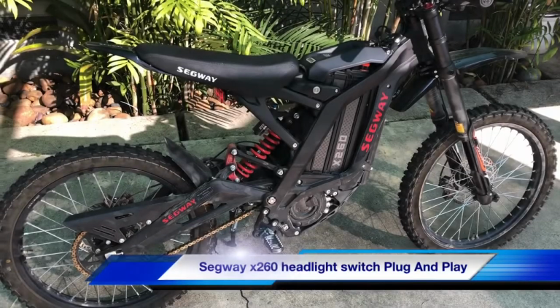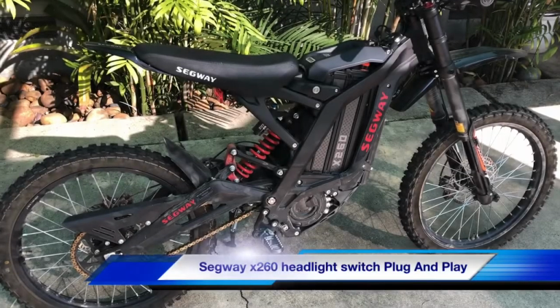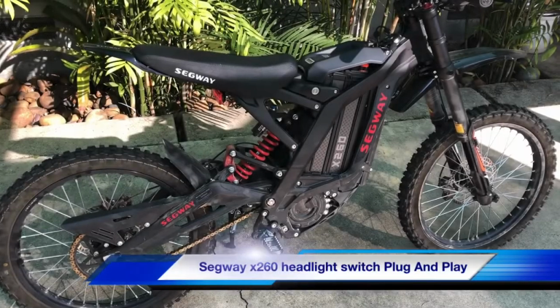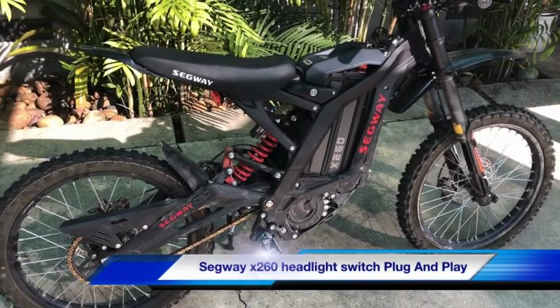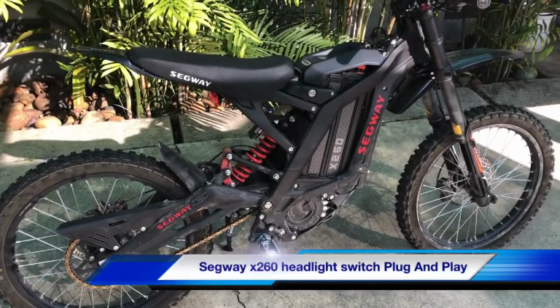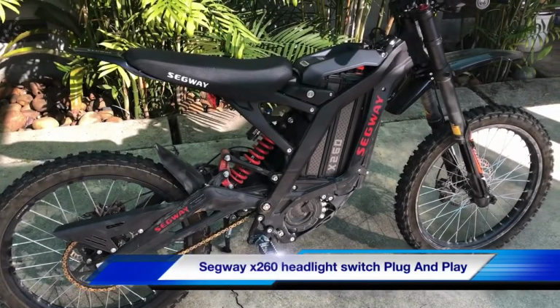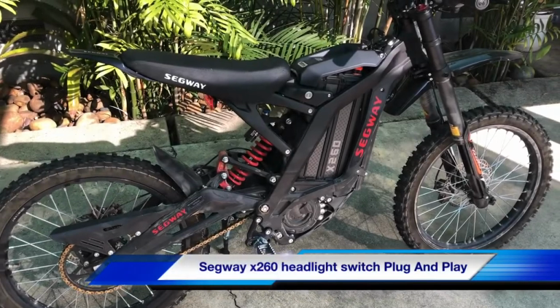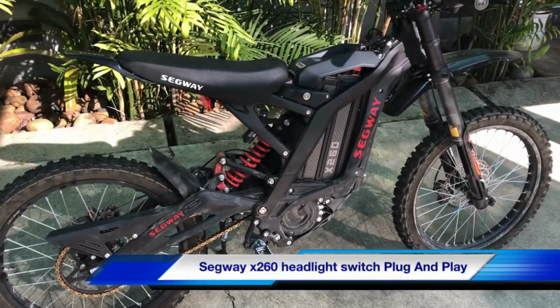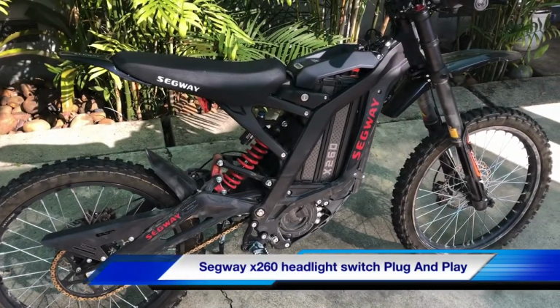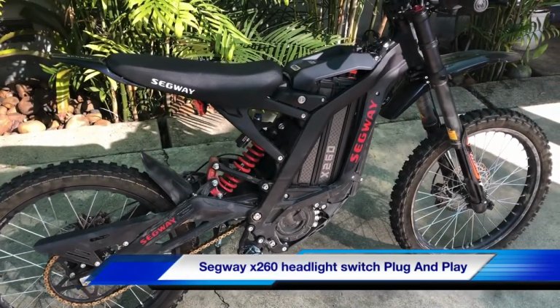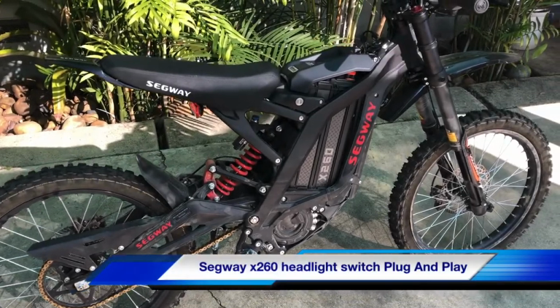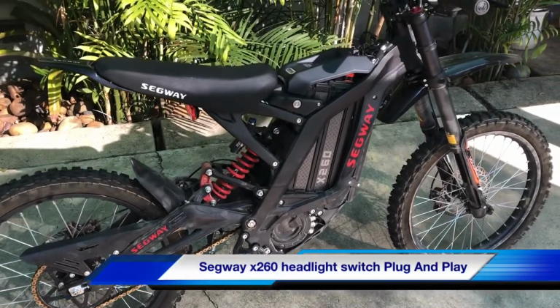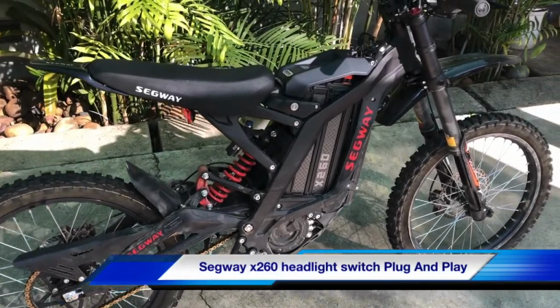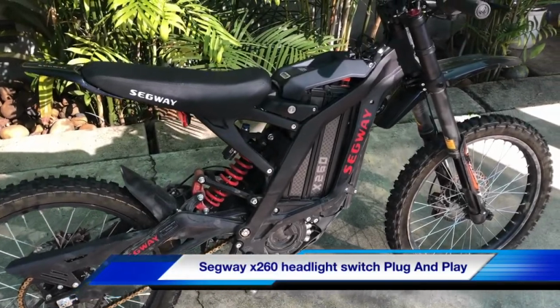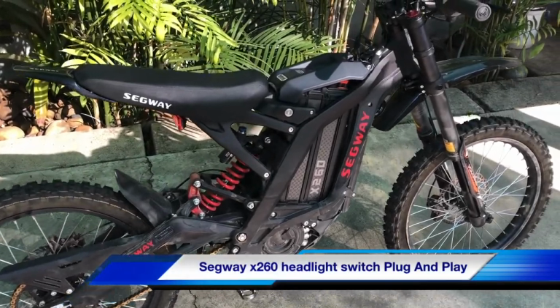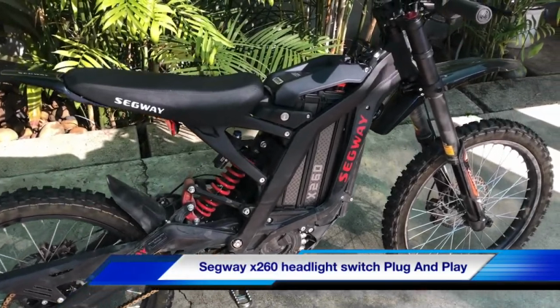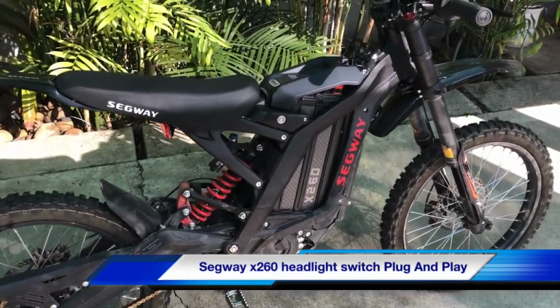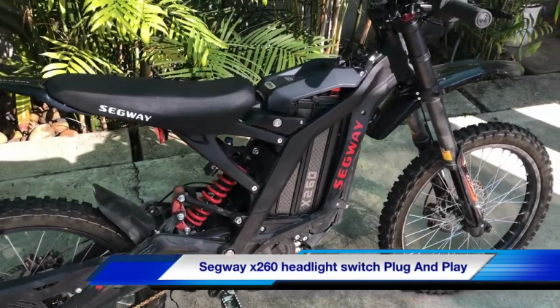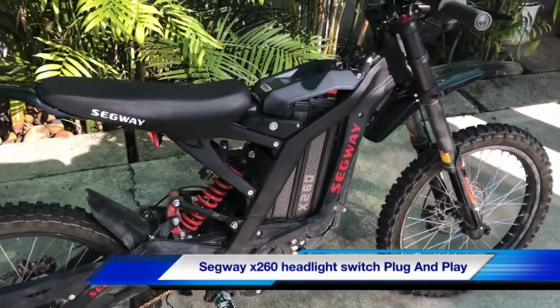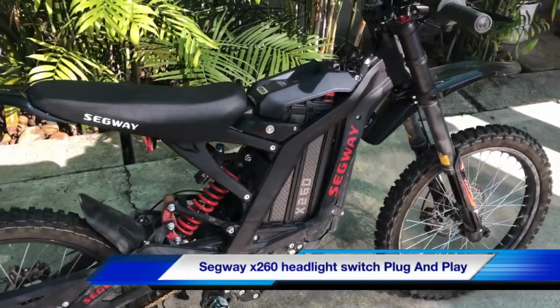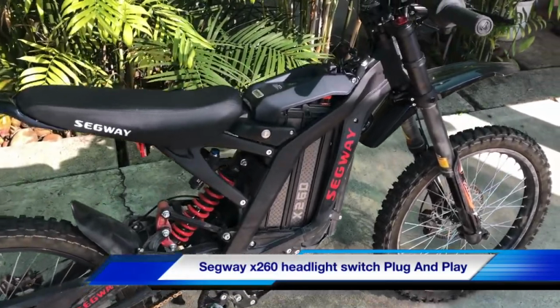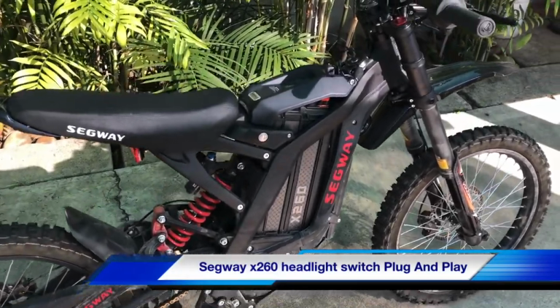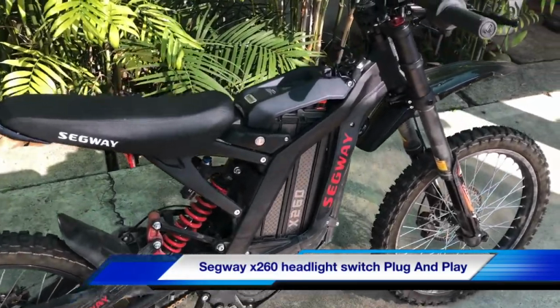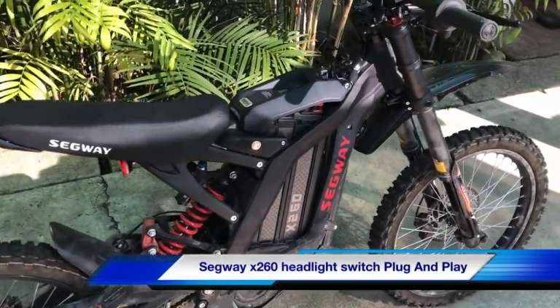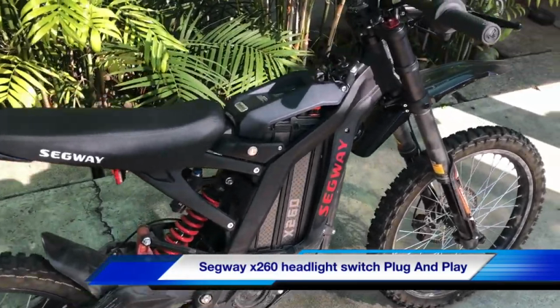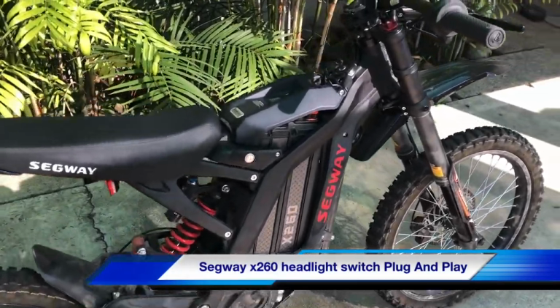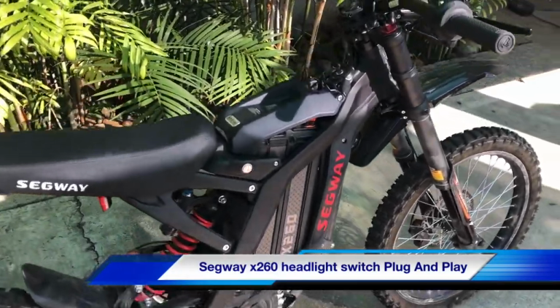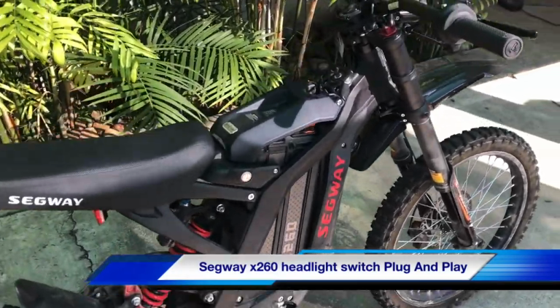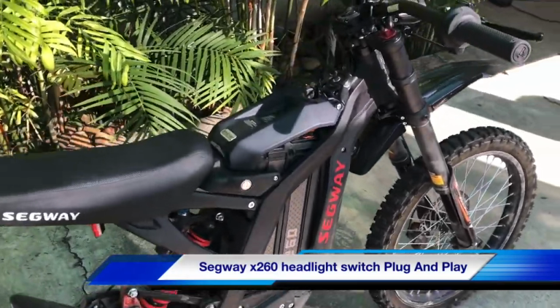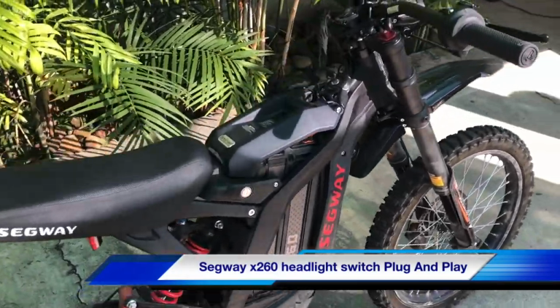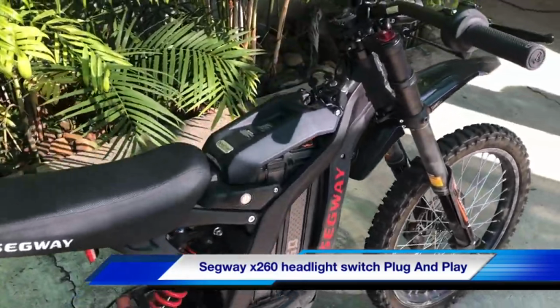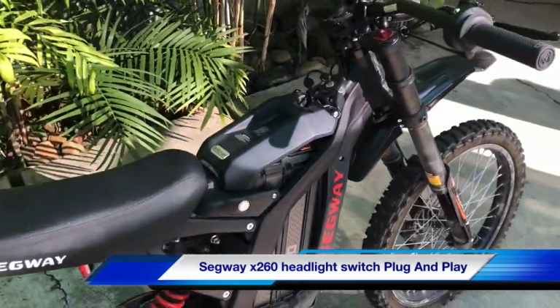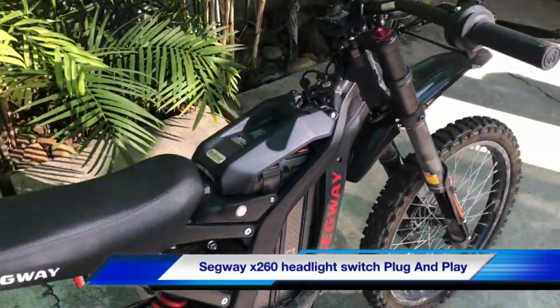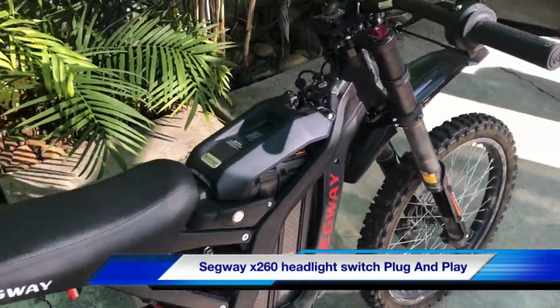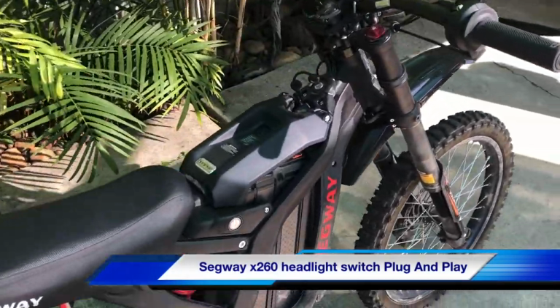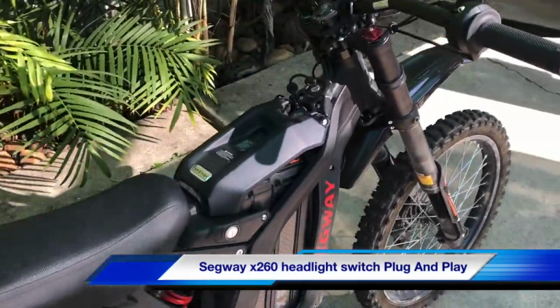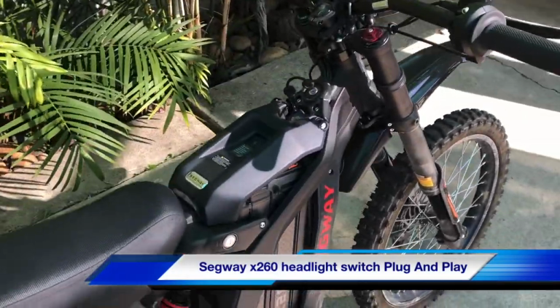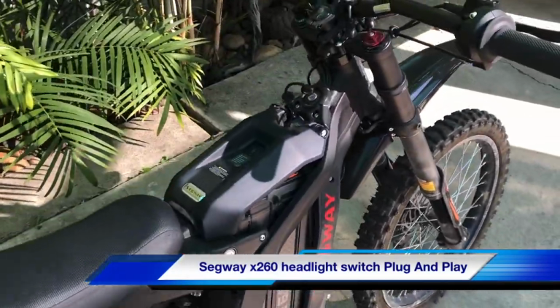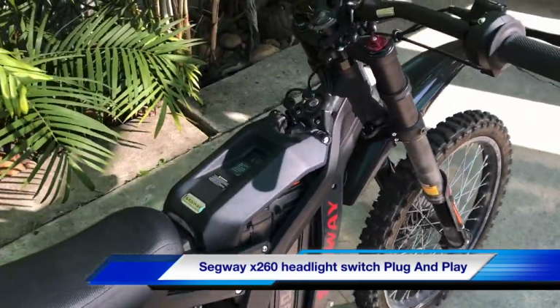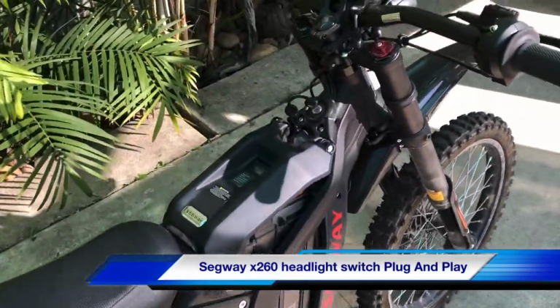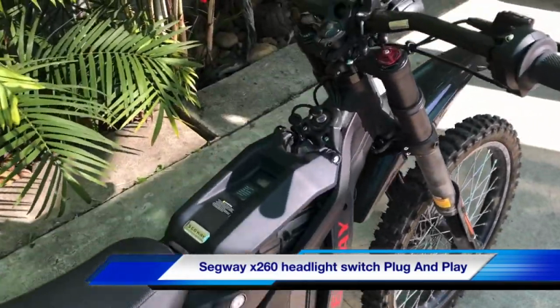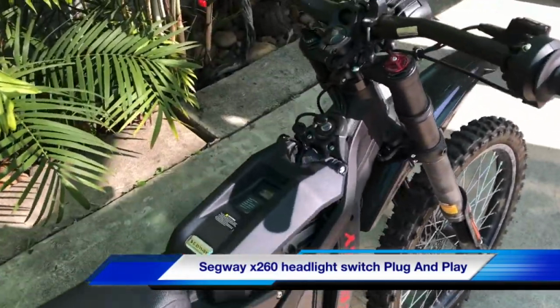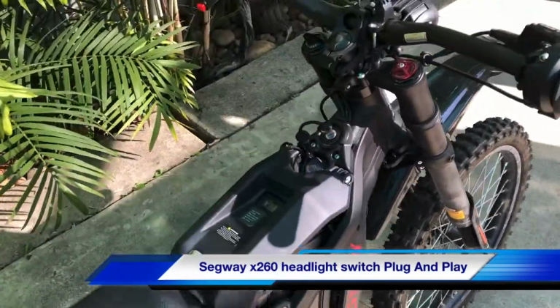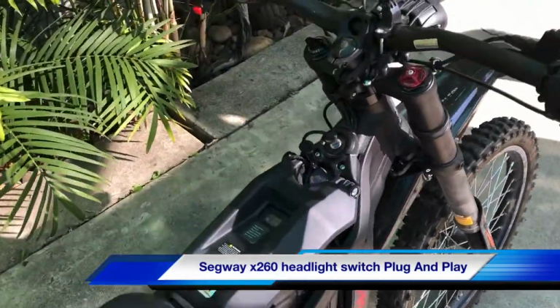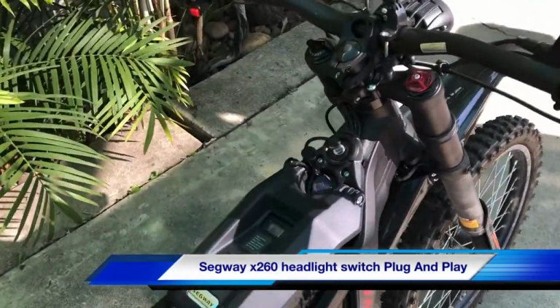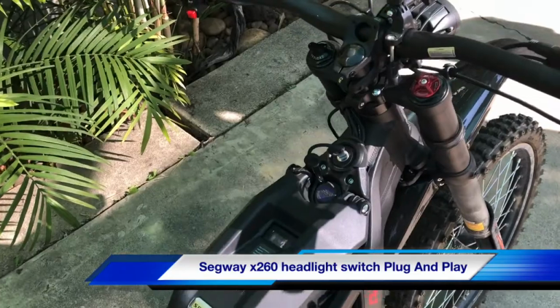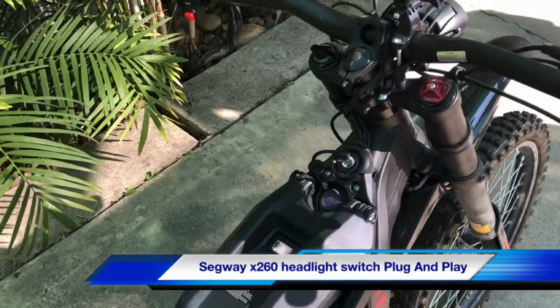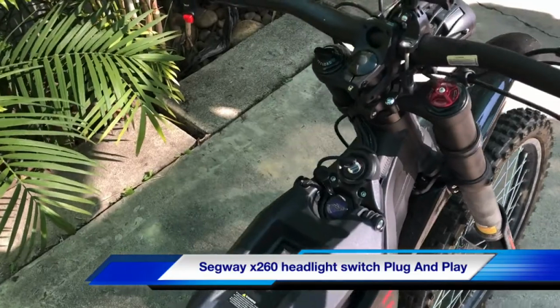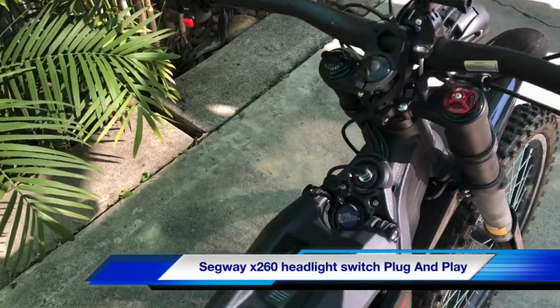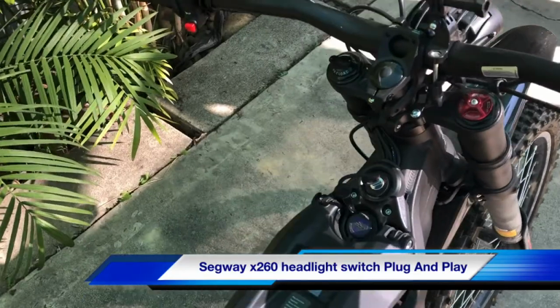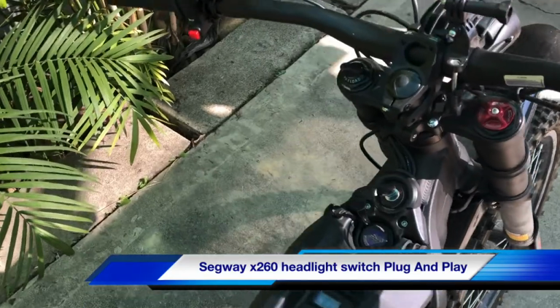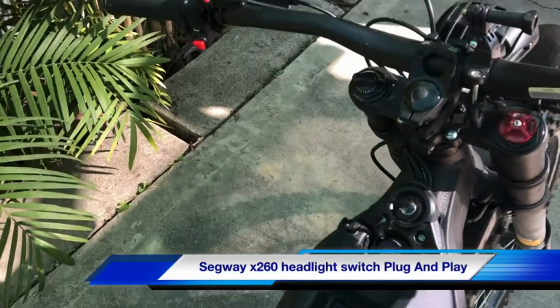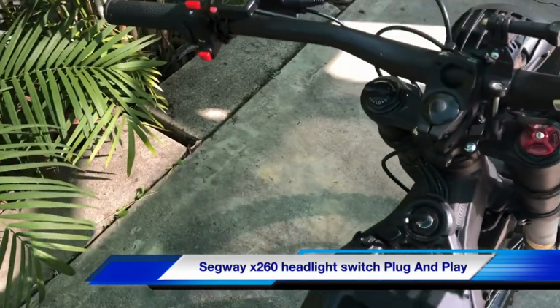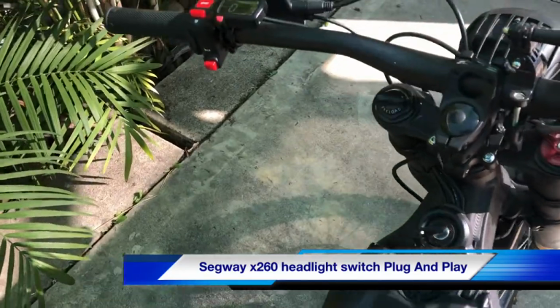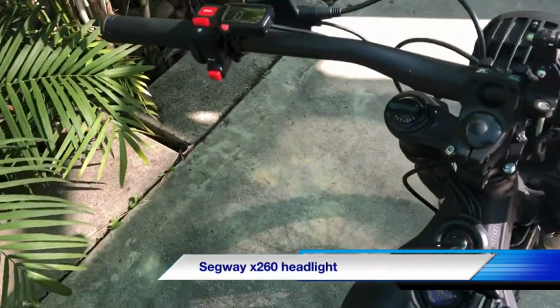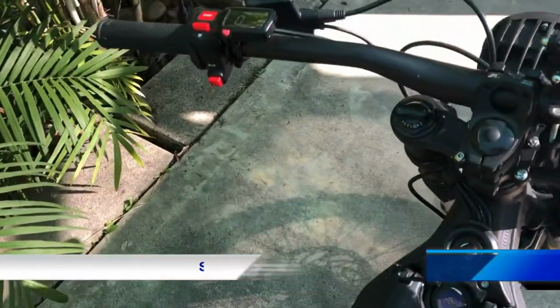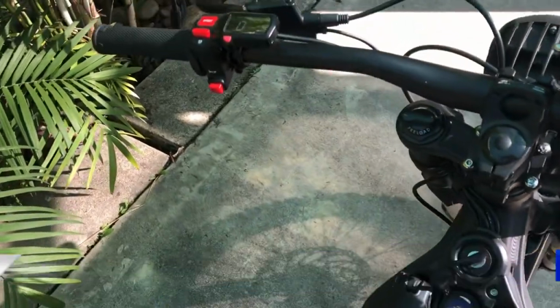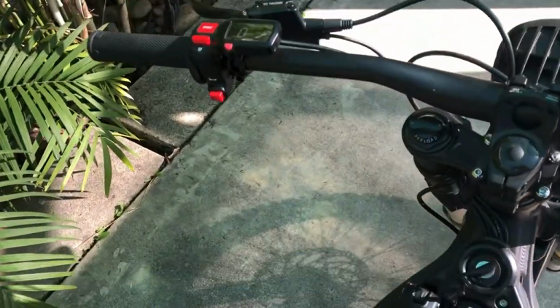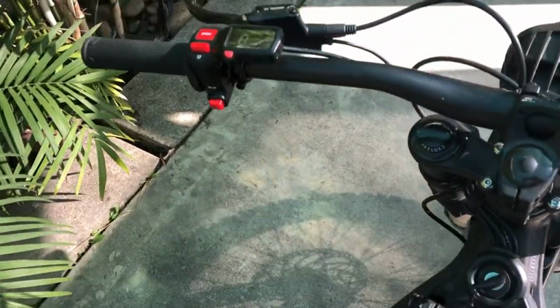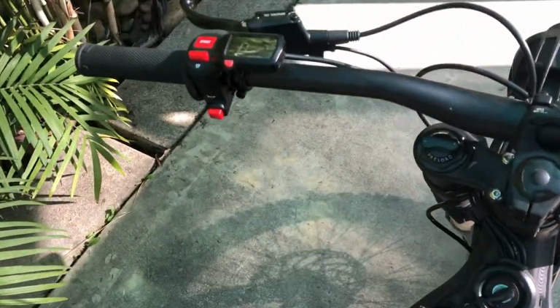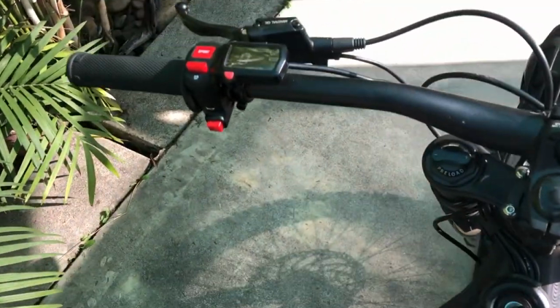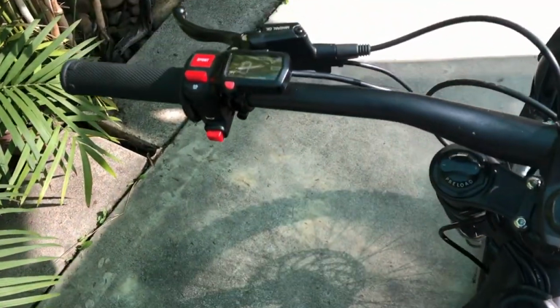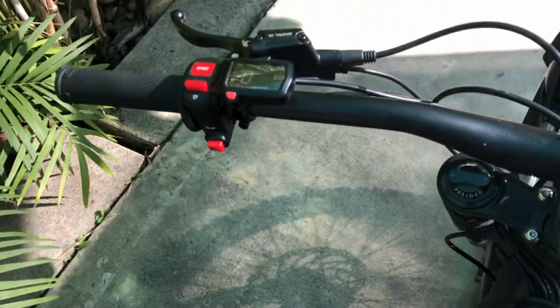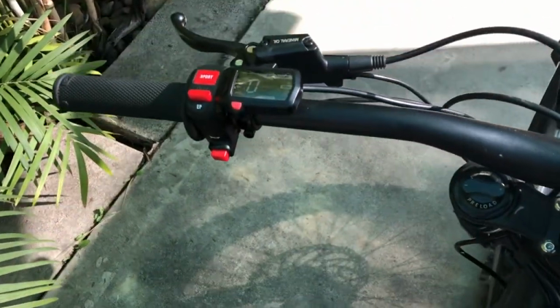Thanks for dropping in. On today's episode, we're going to be putting a headlight switch on our Segway X260.